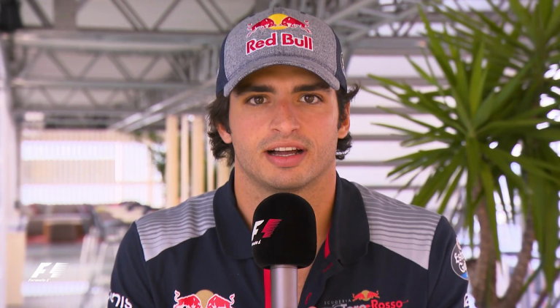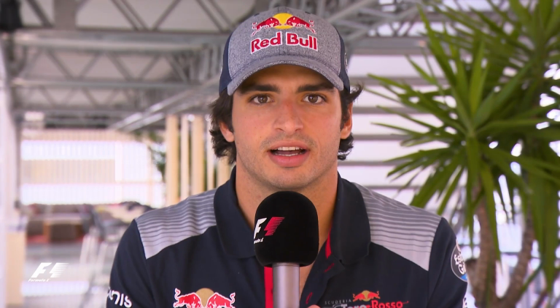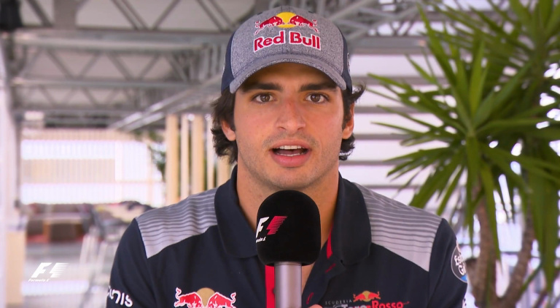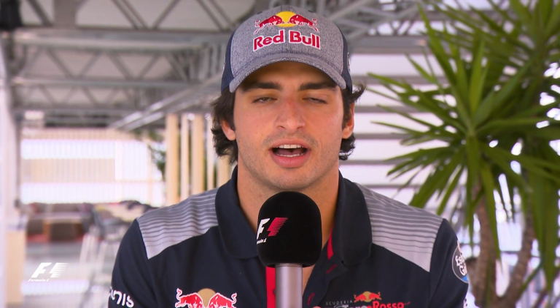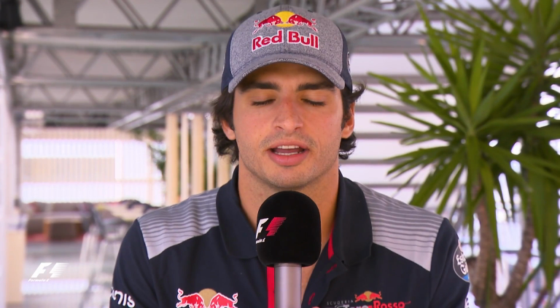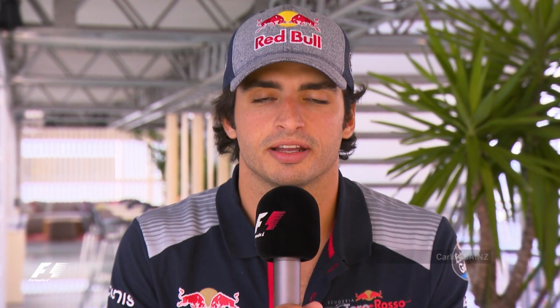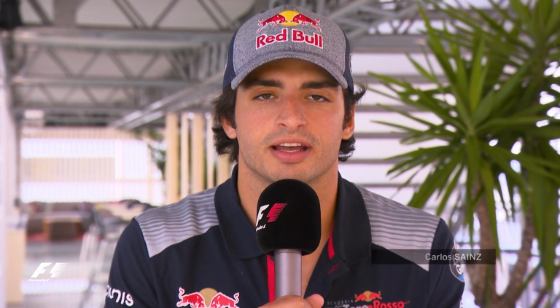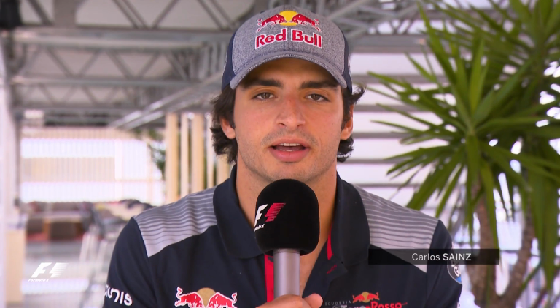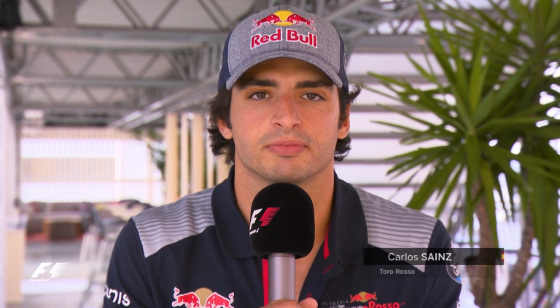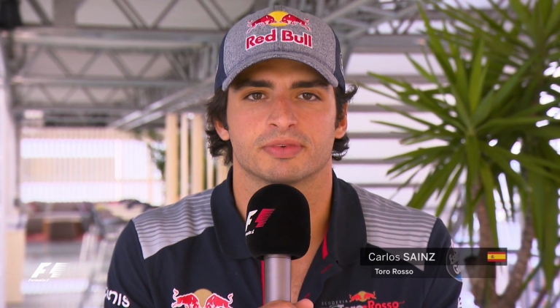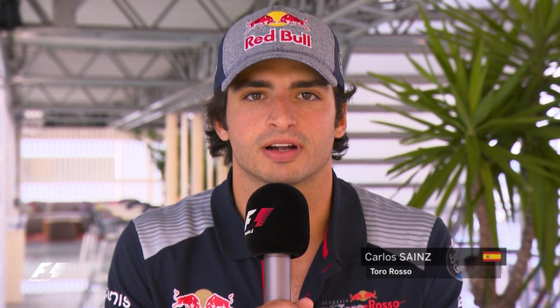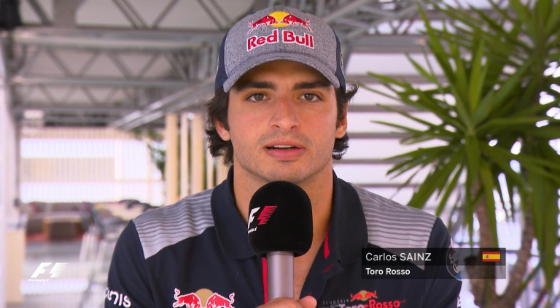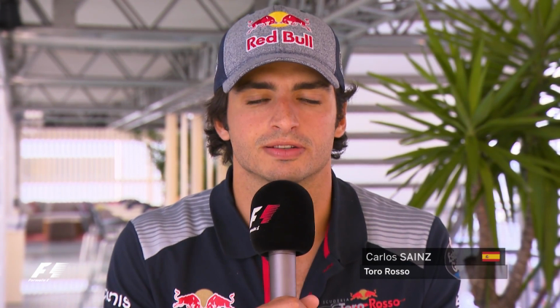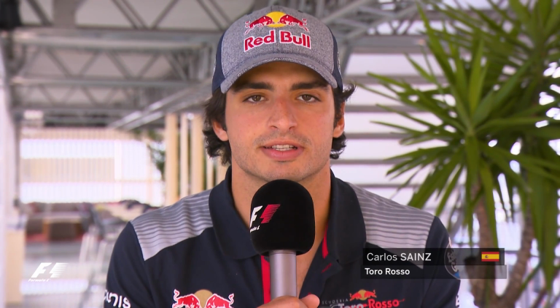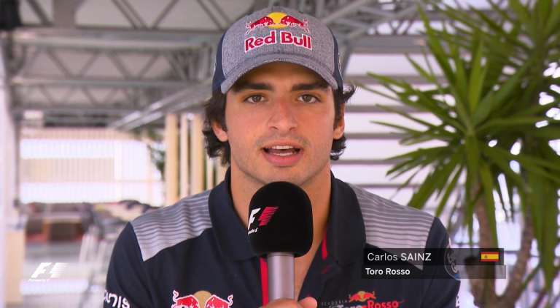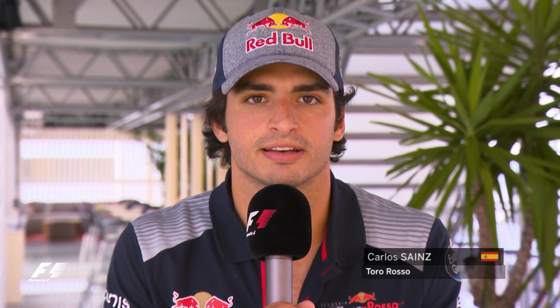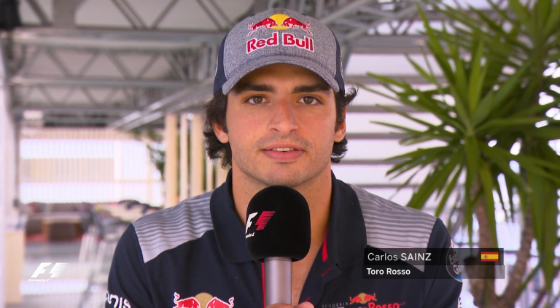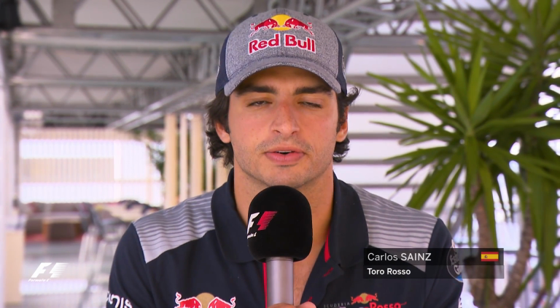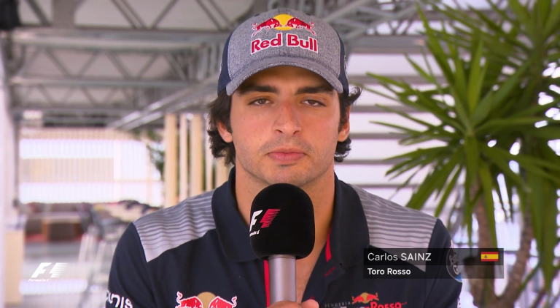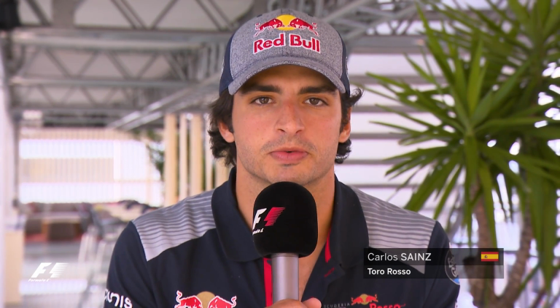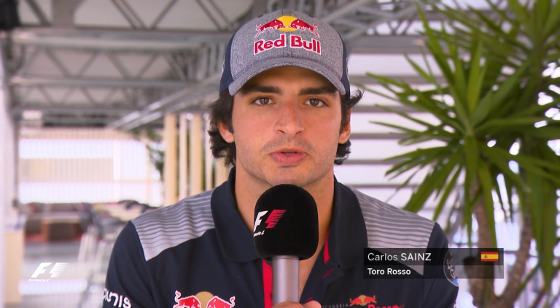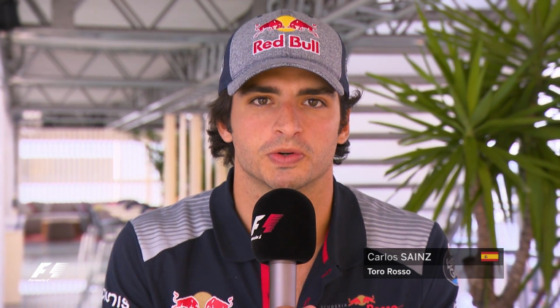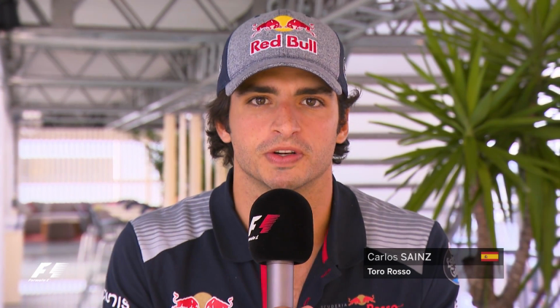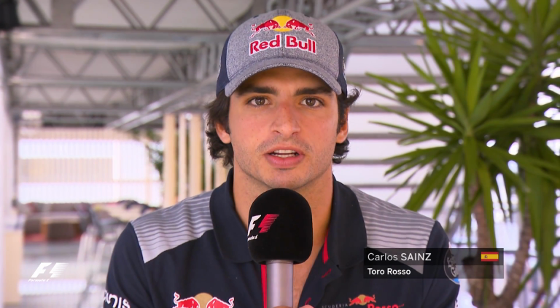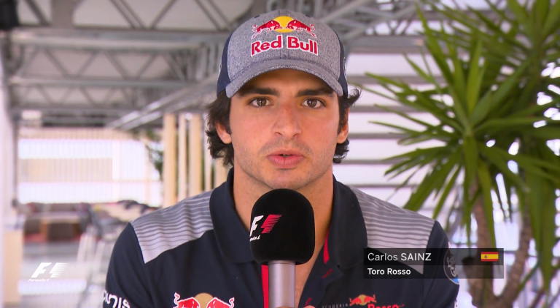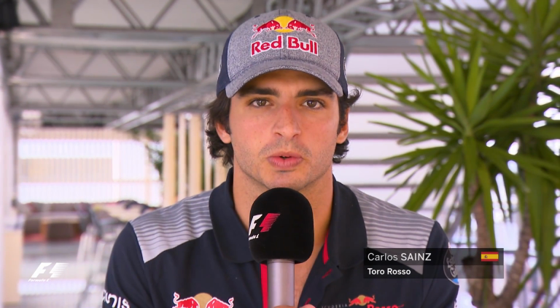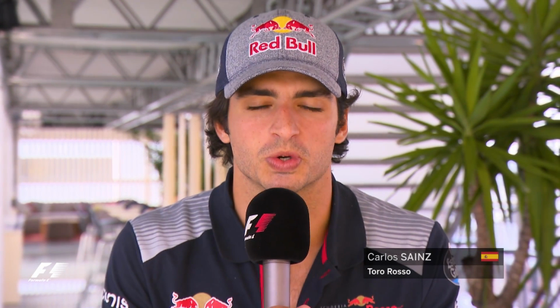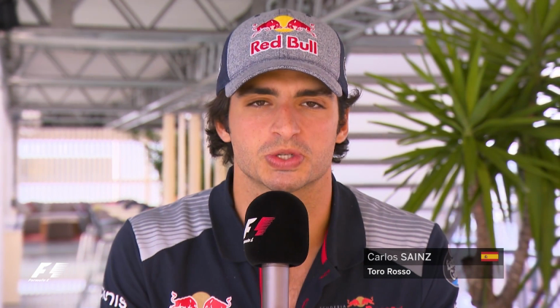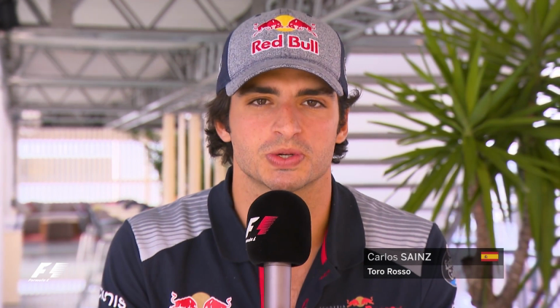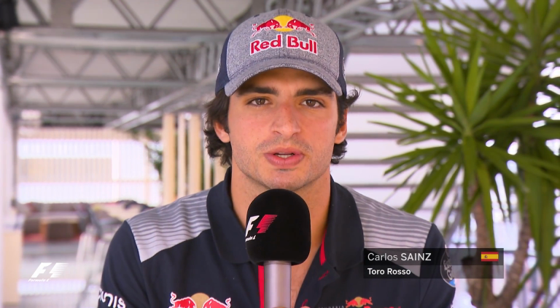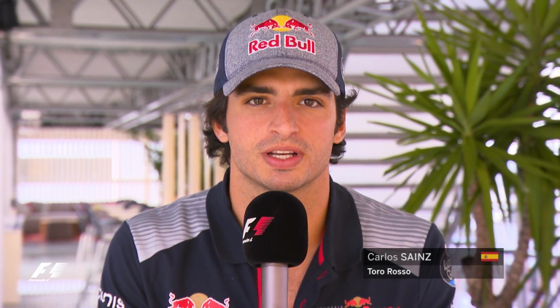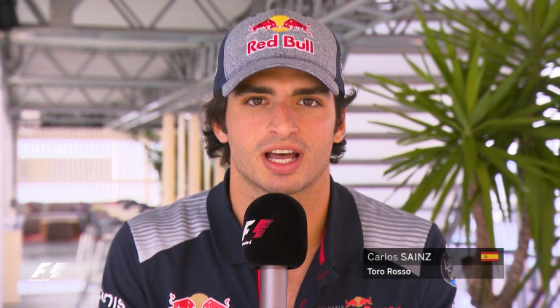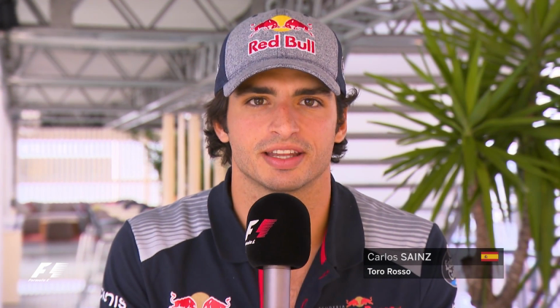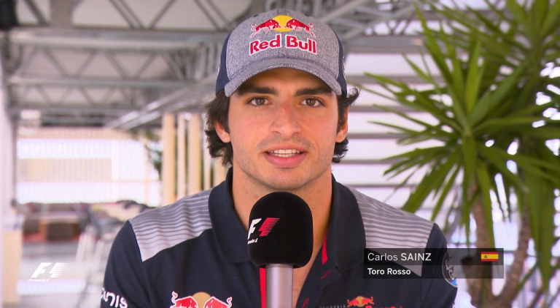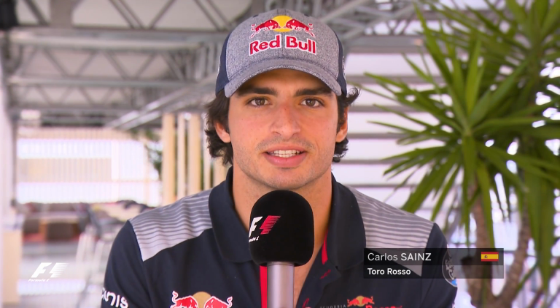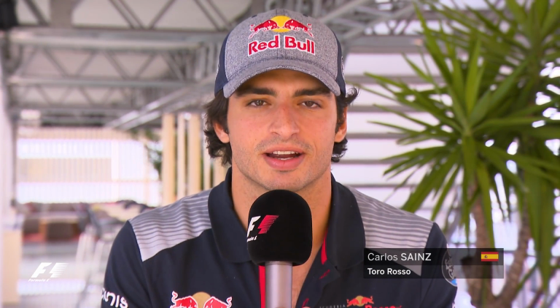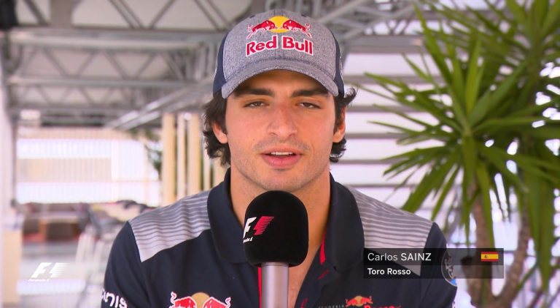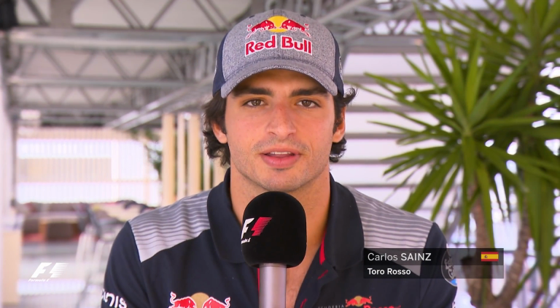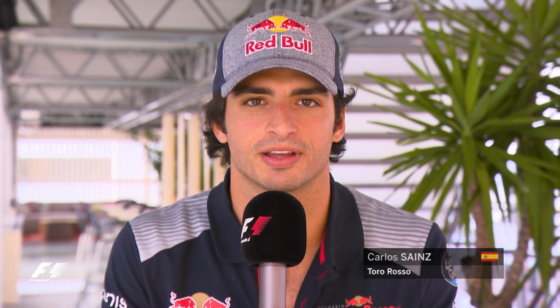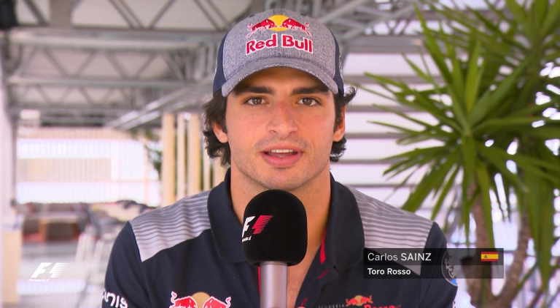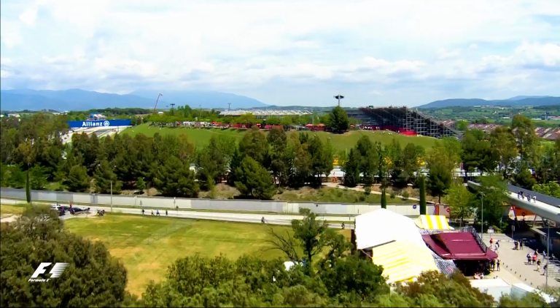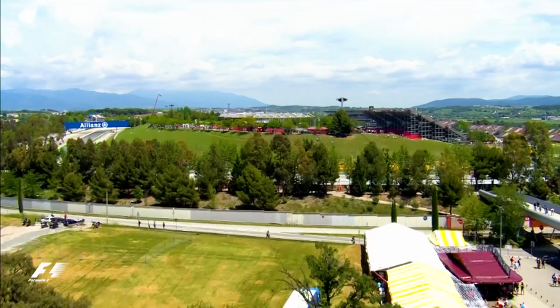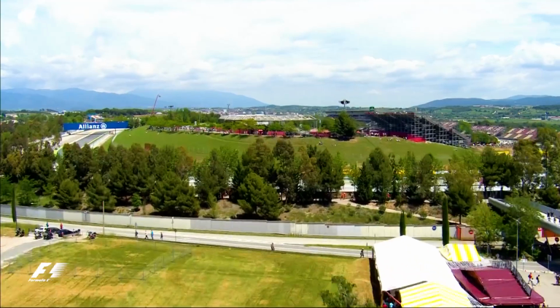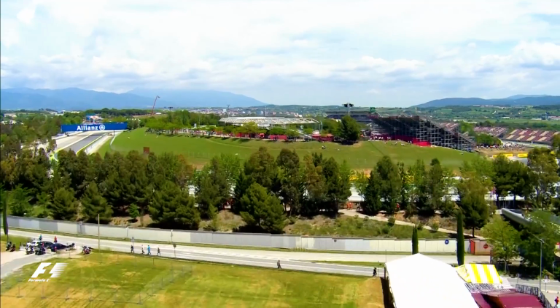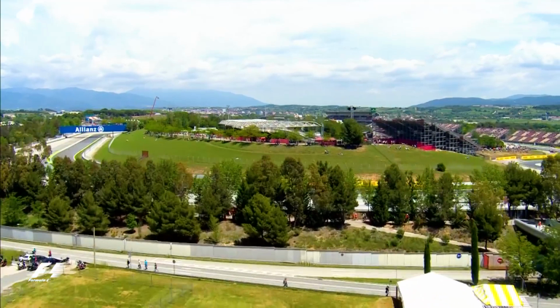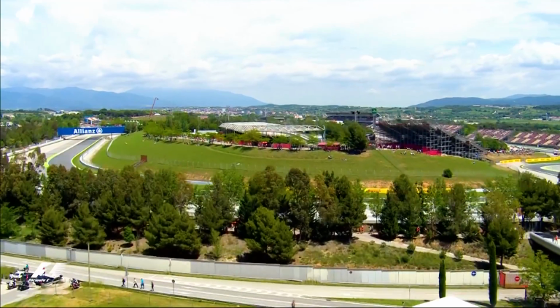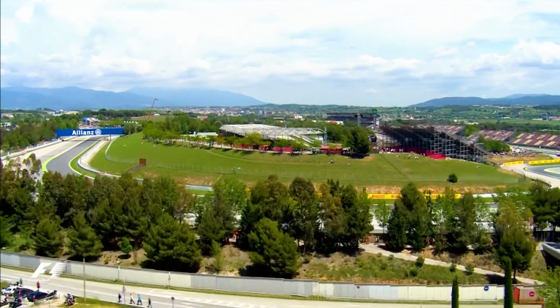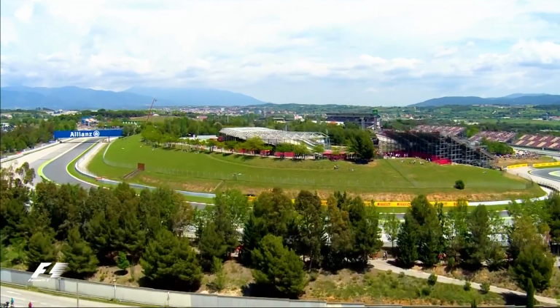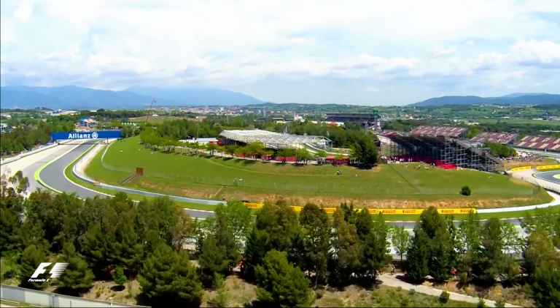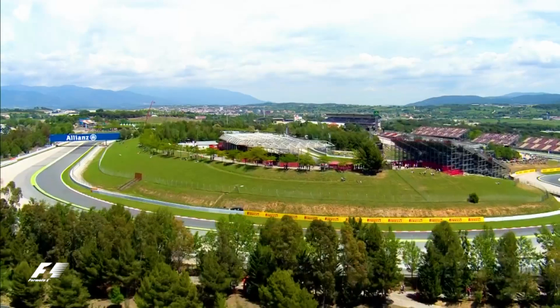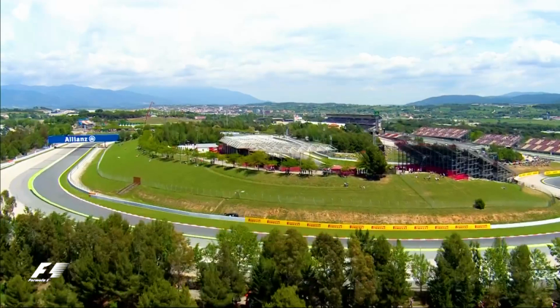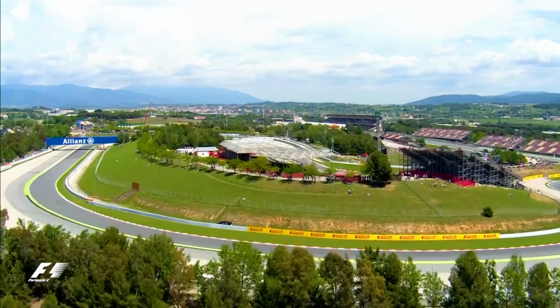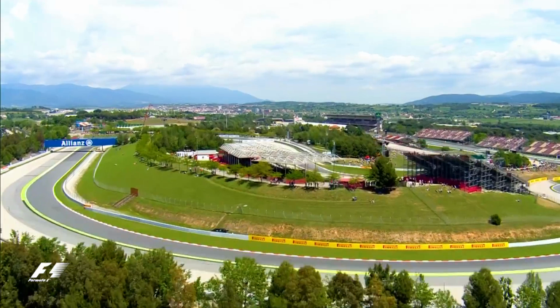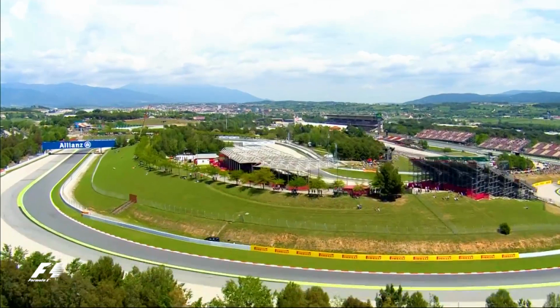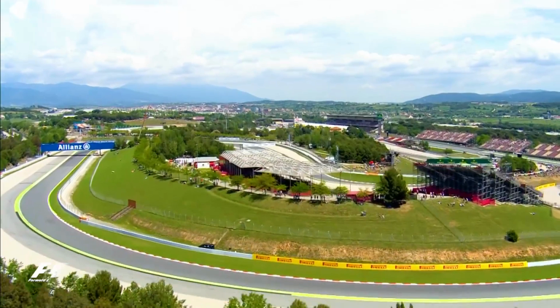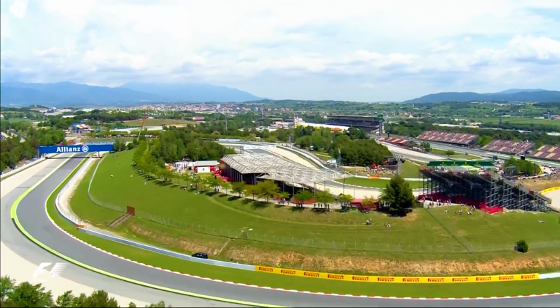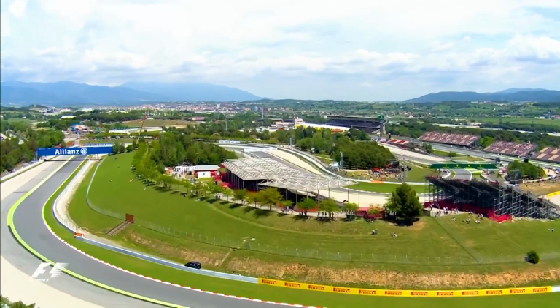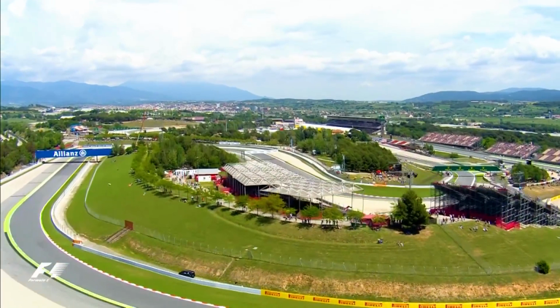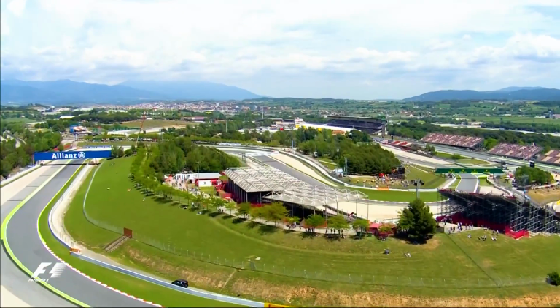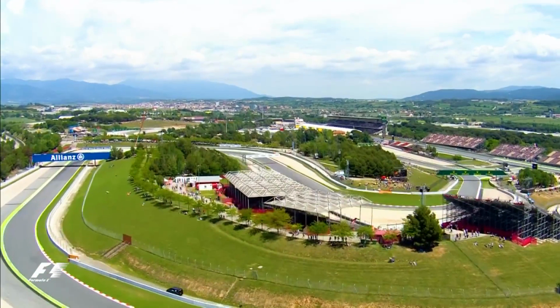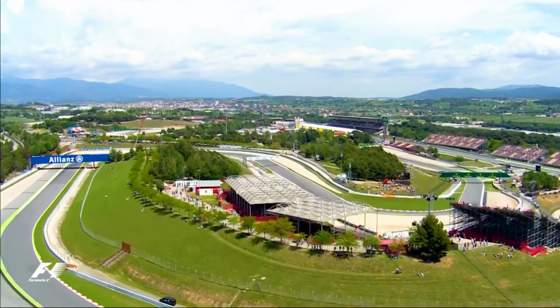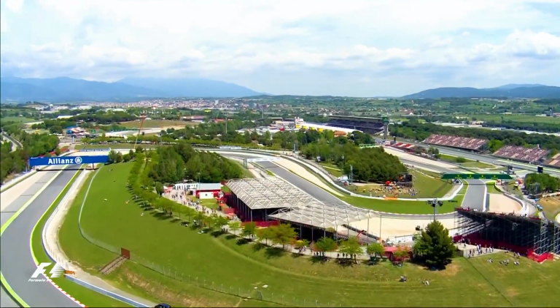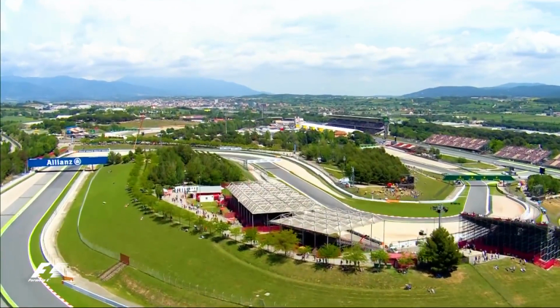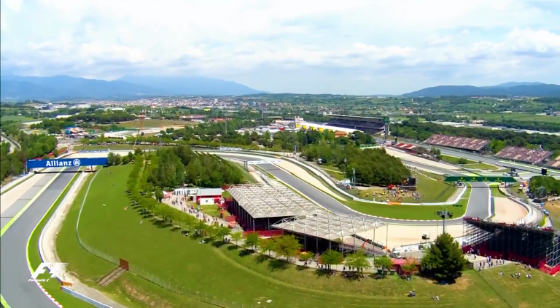Hi, I'm Carlos Sainz from Scuderia Toro Rosso and these are the key parts of the circuit of Barcelona-Catalunya.